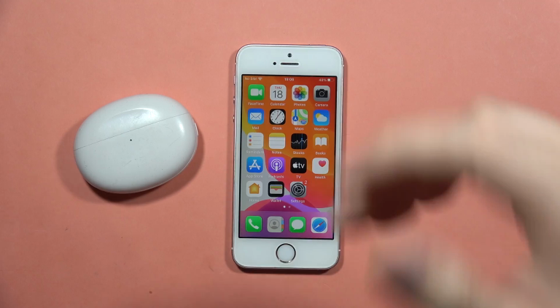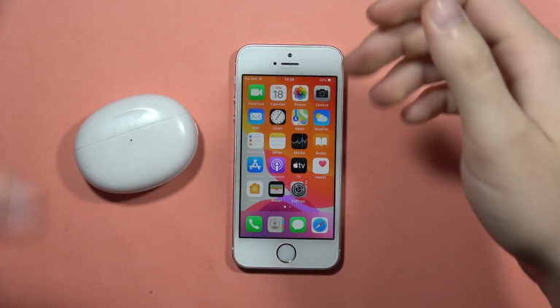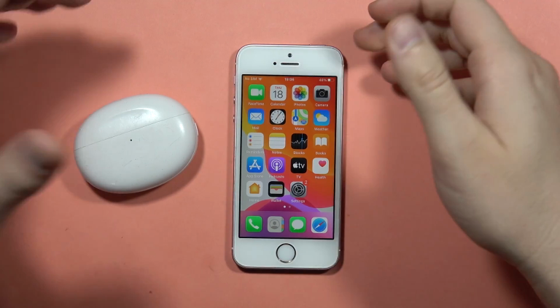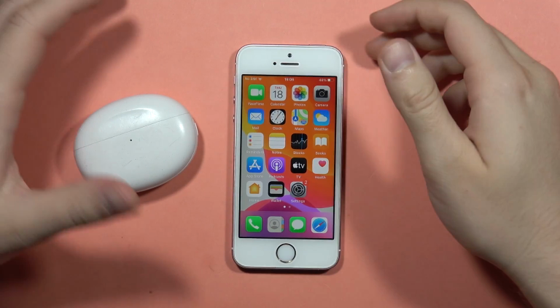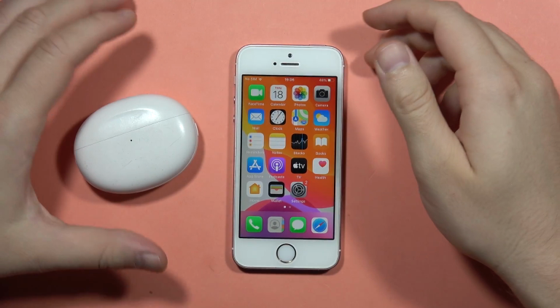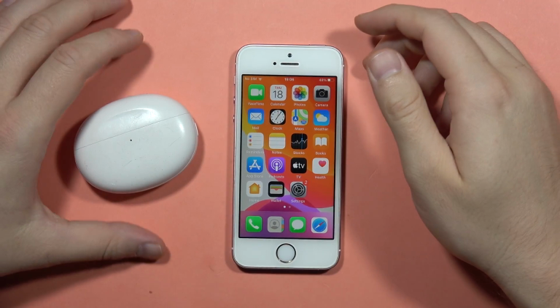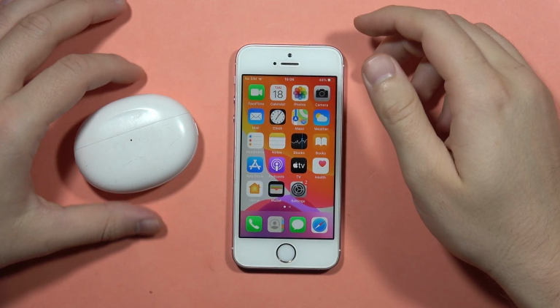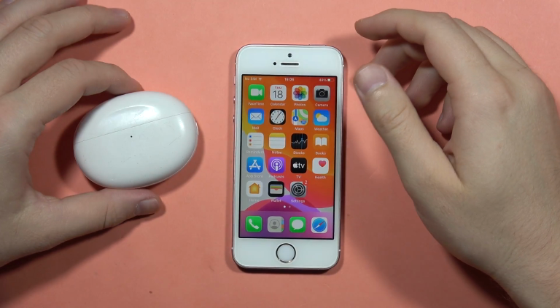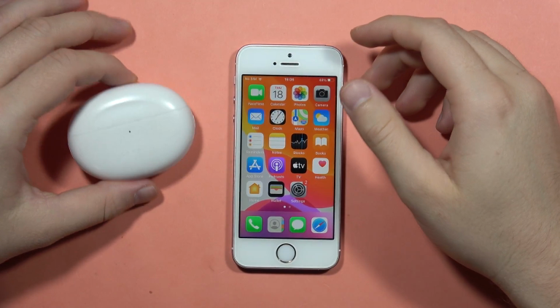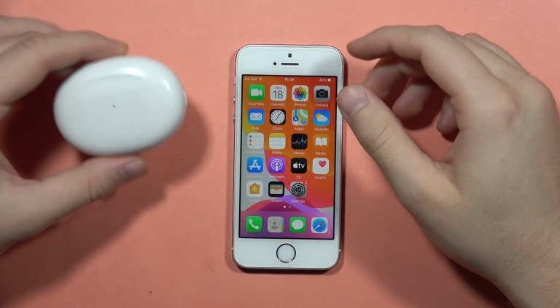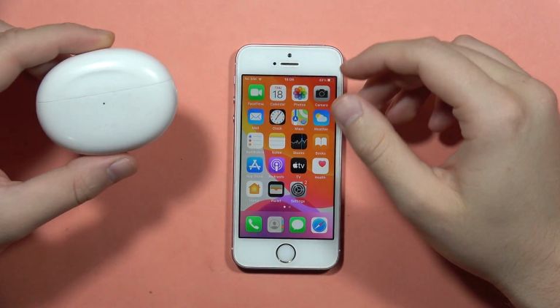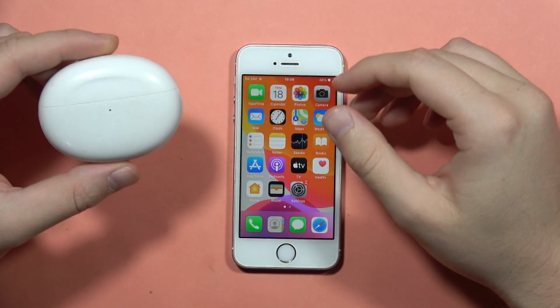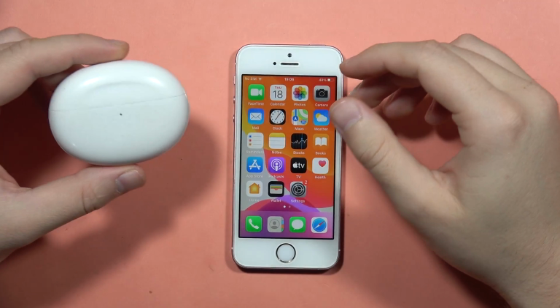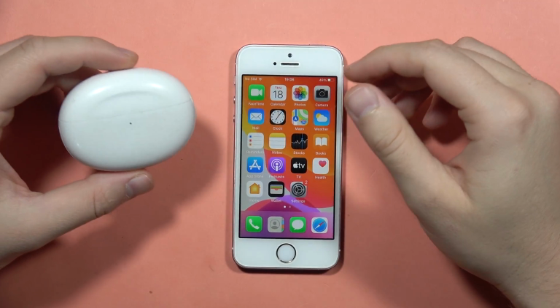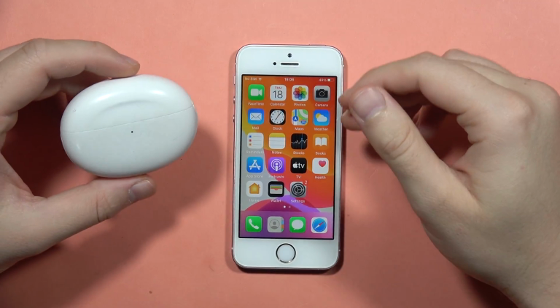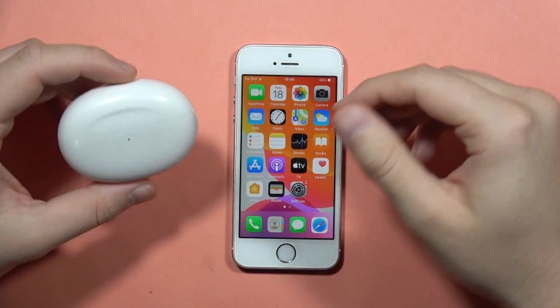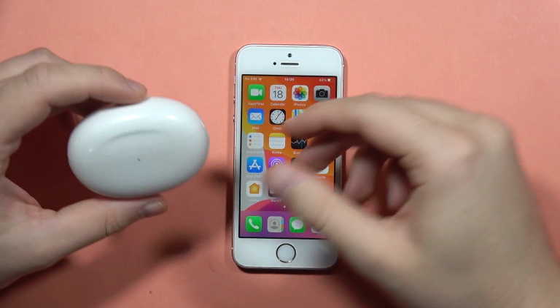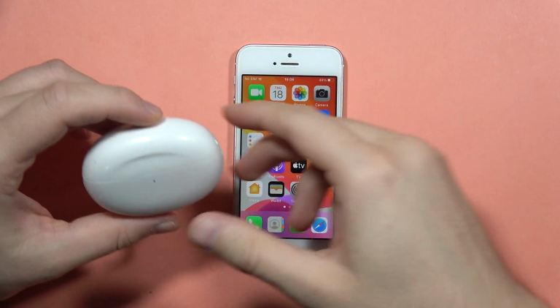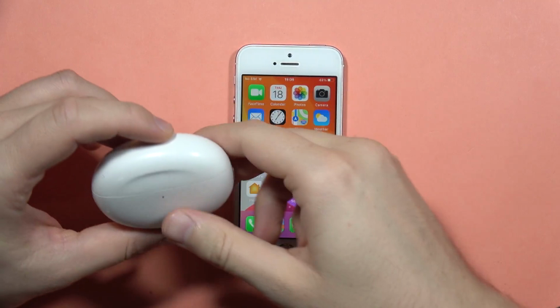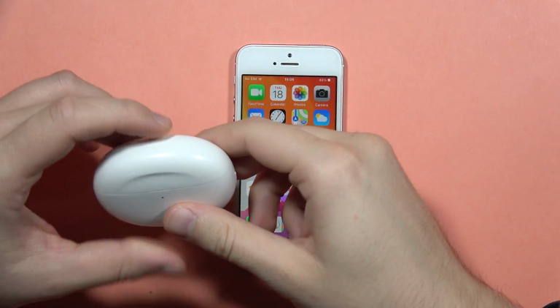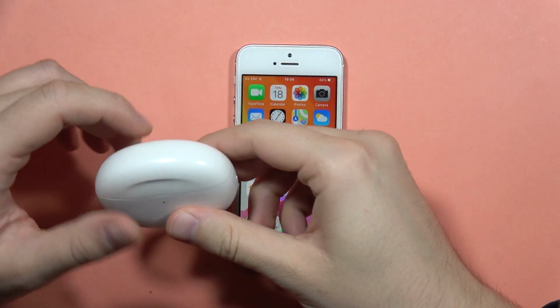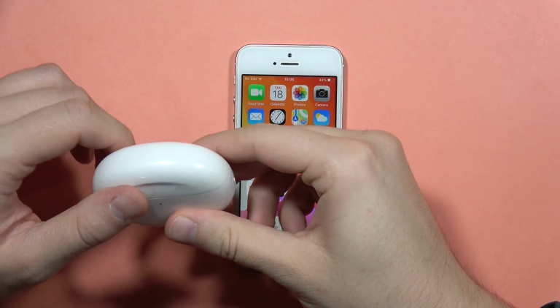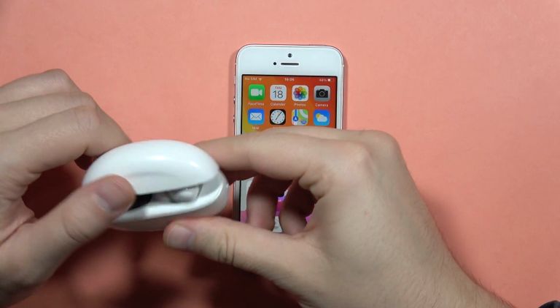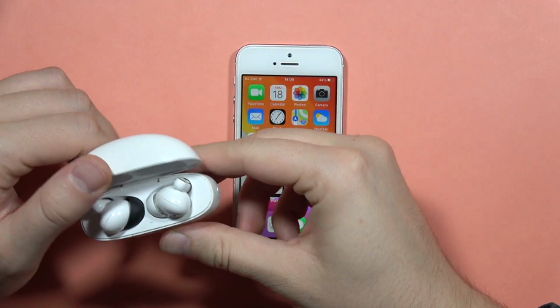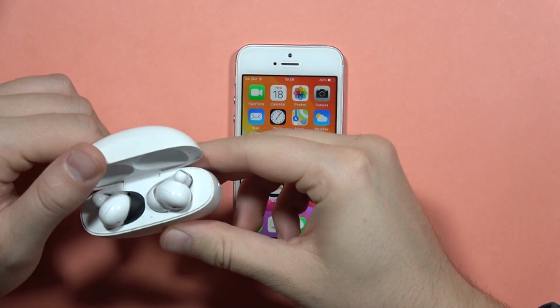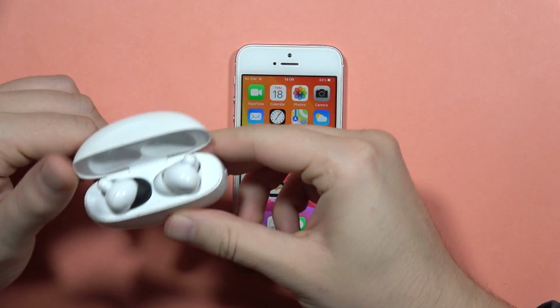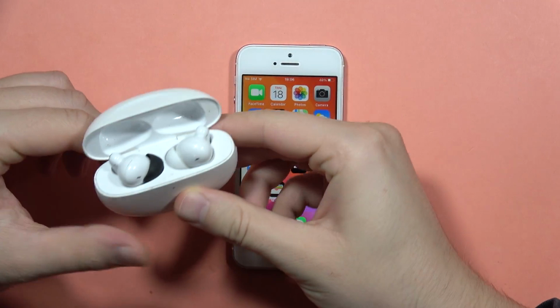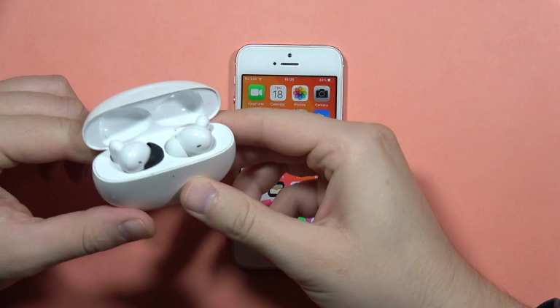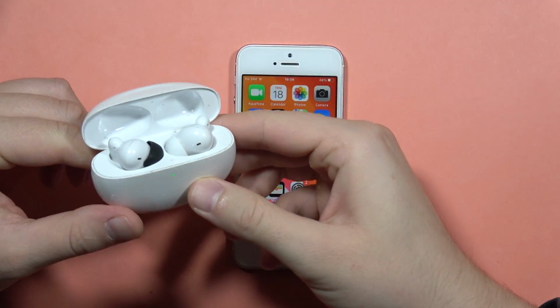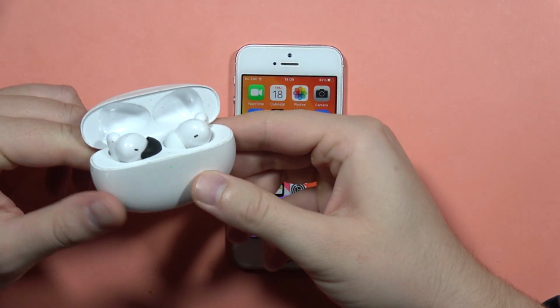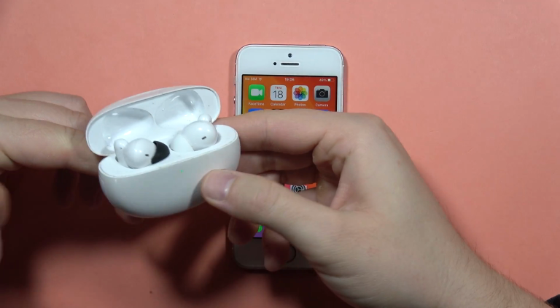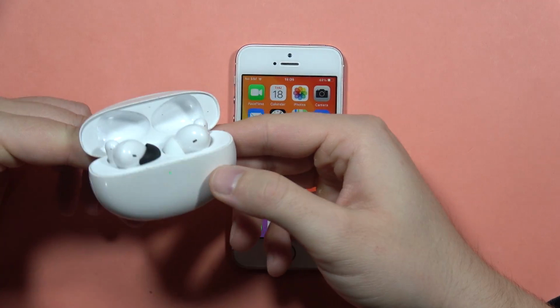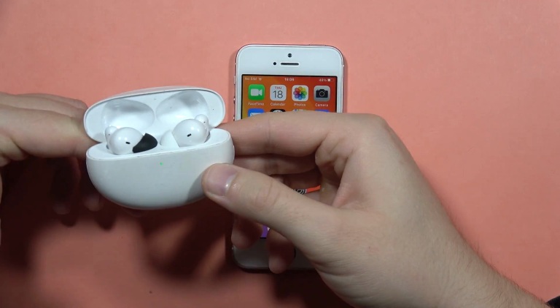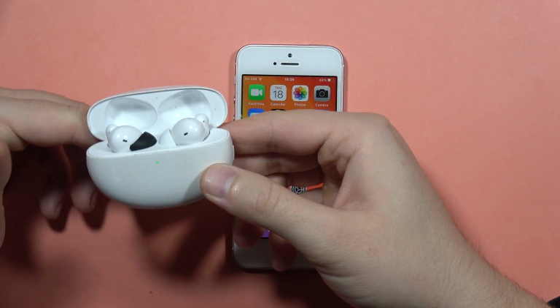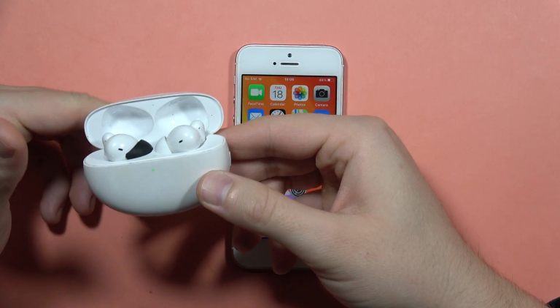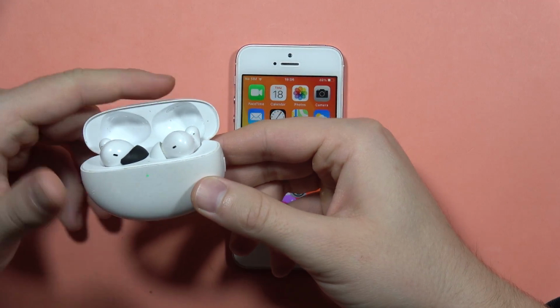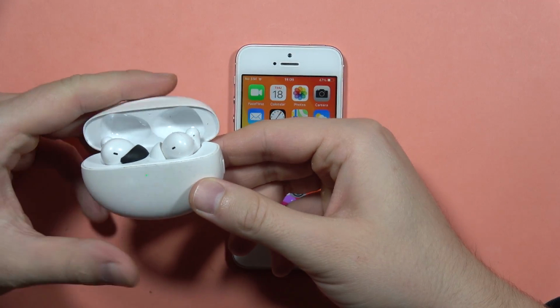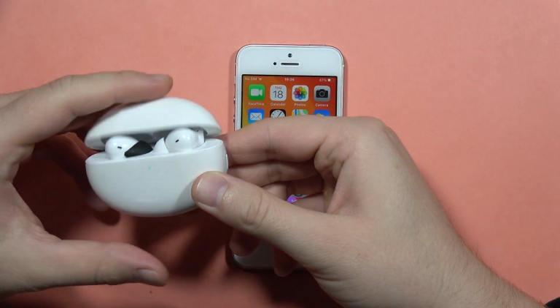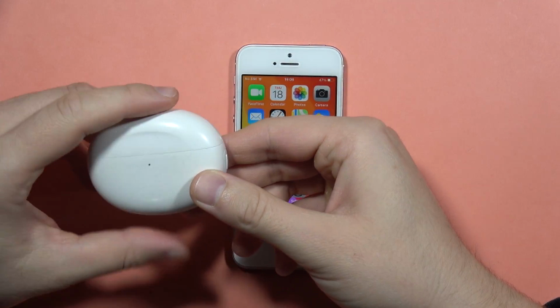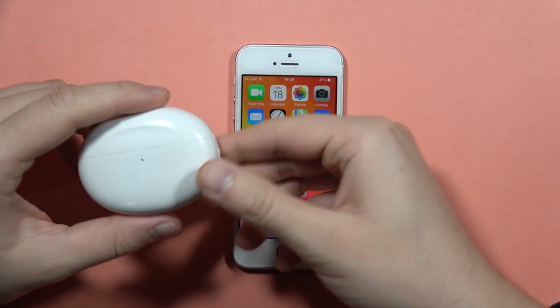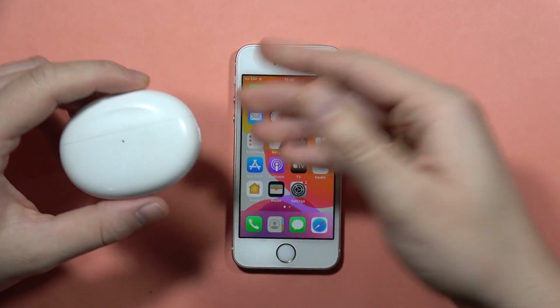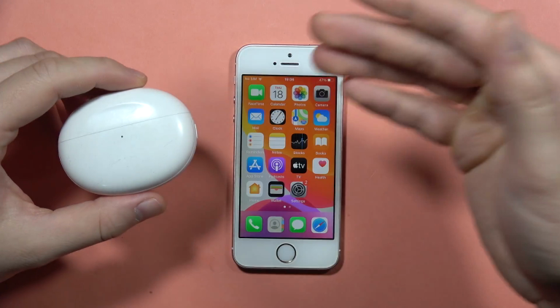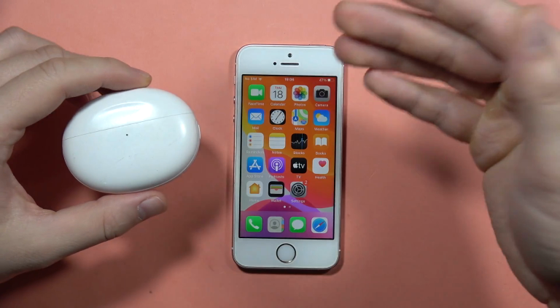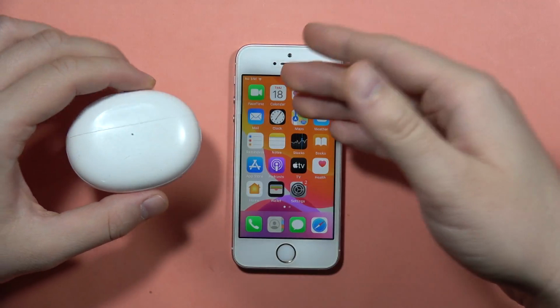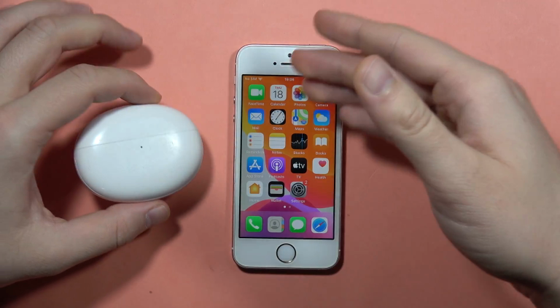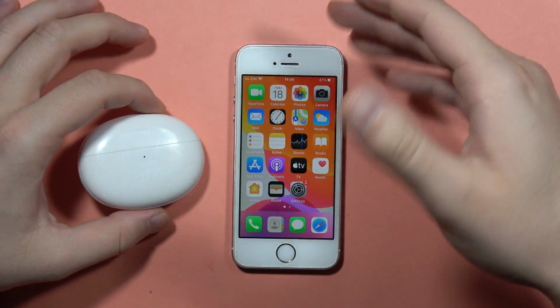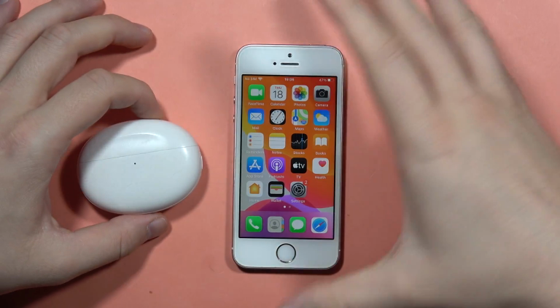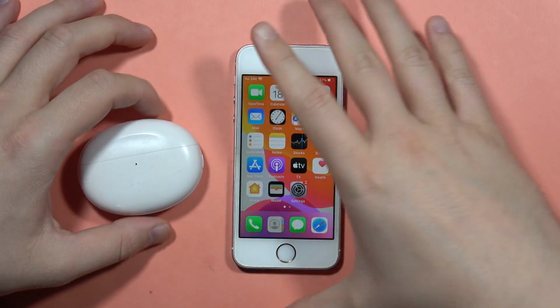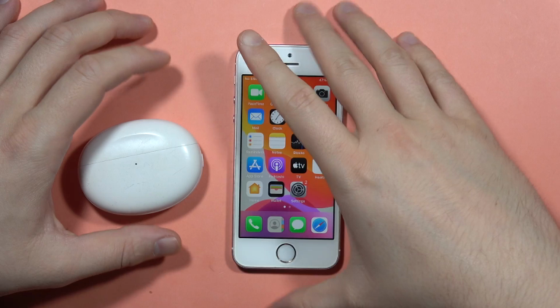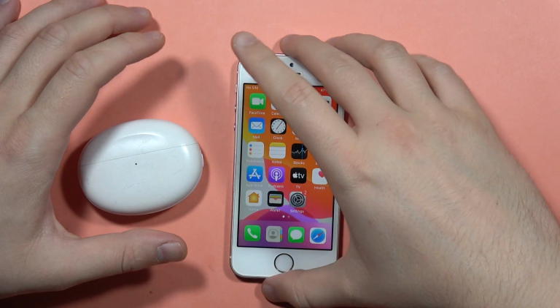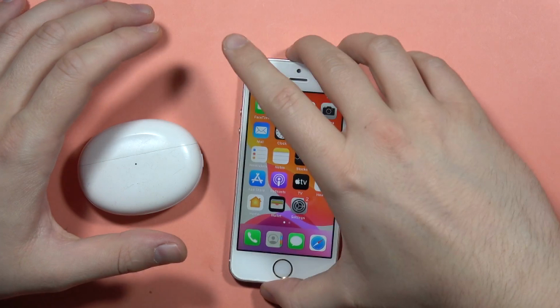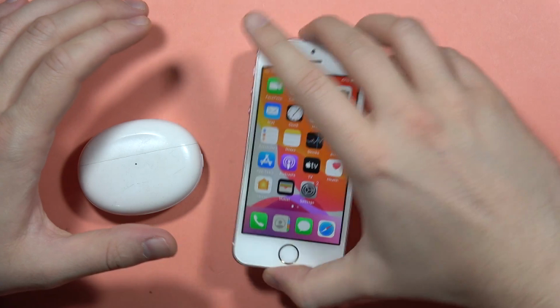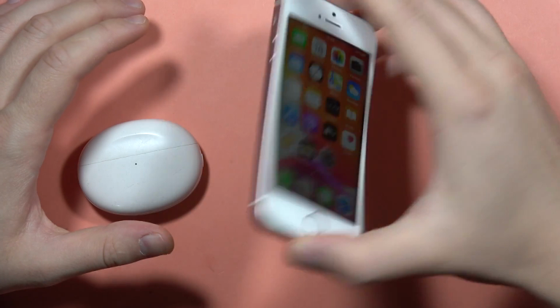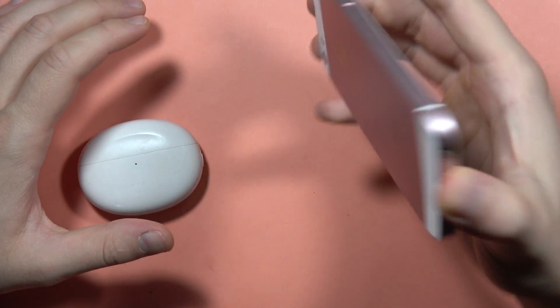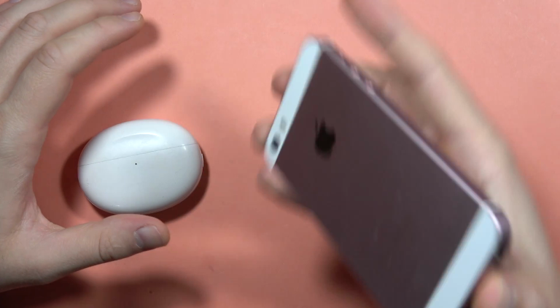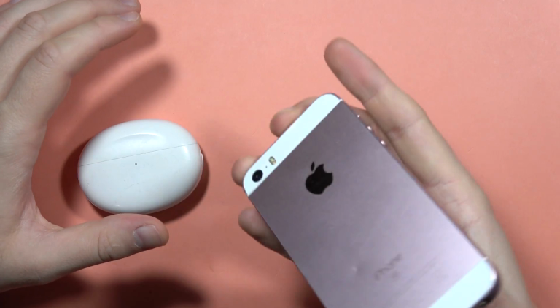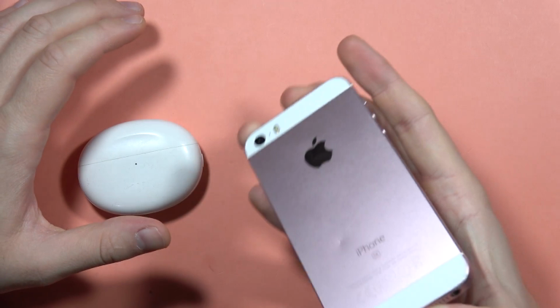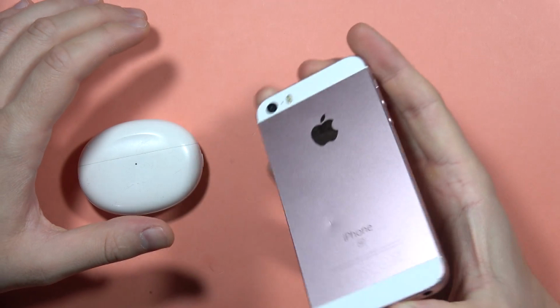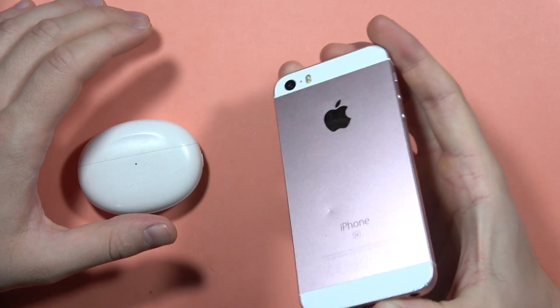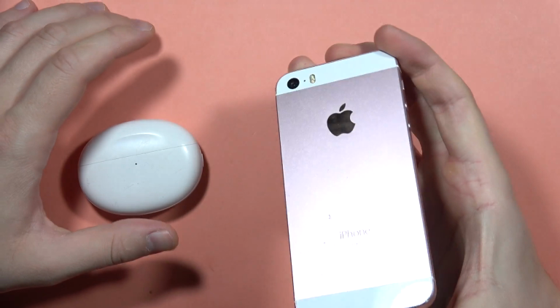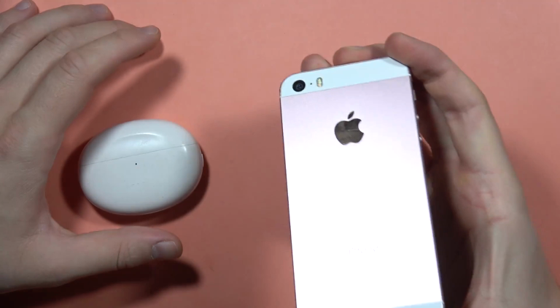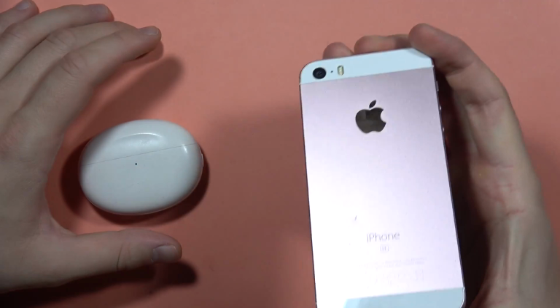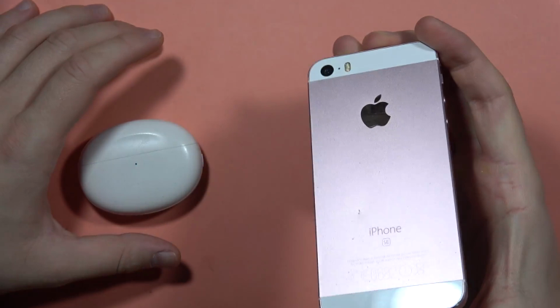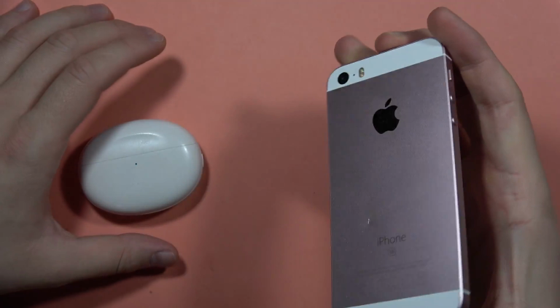Hey, let me show you how easily you can pair your Oppo Enco 32 earbuds with any iPhone, even with this old iPhone SE.